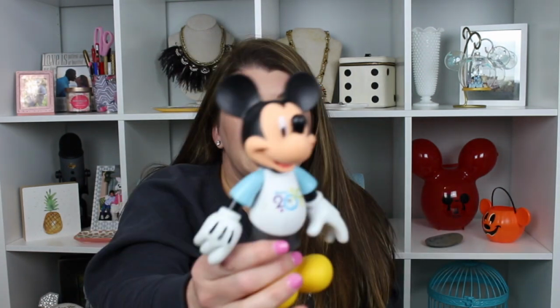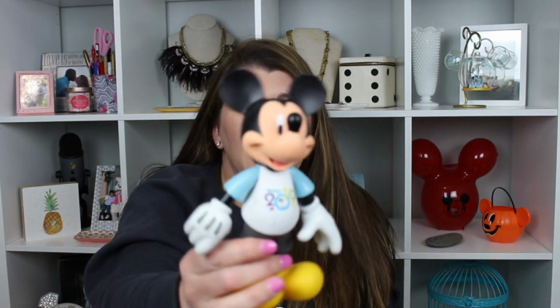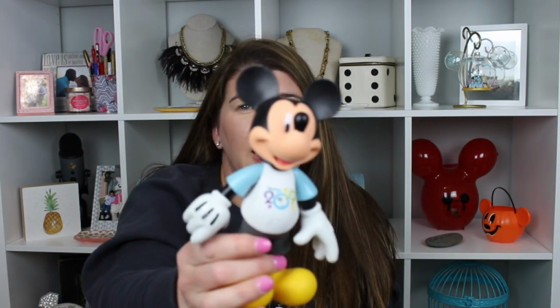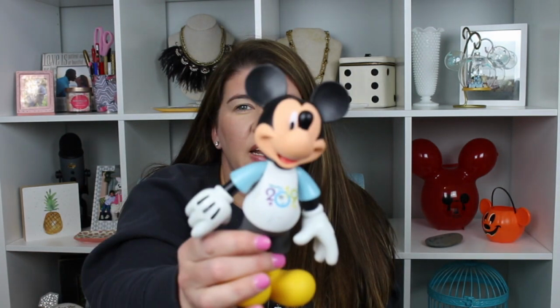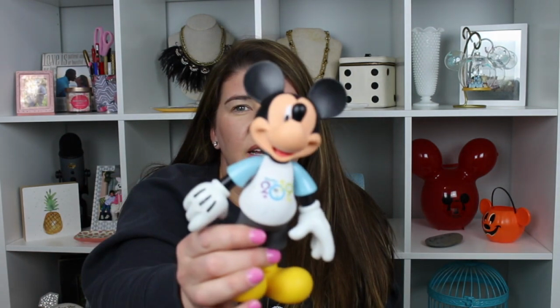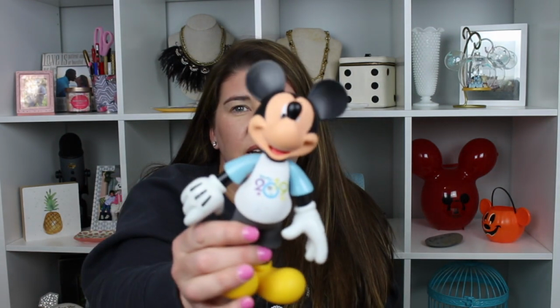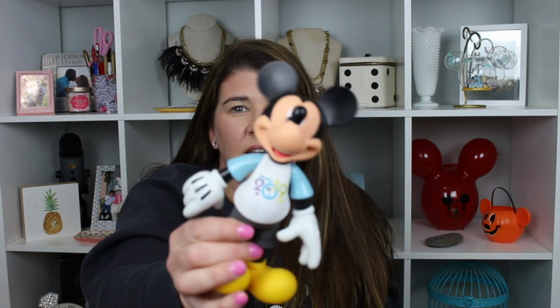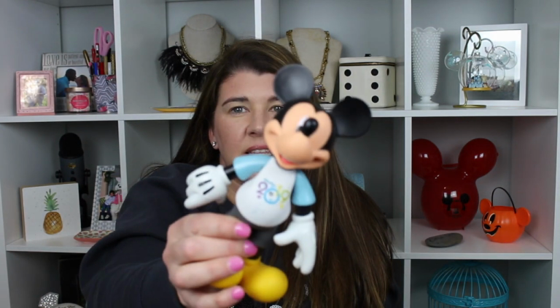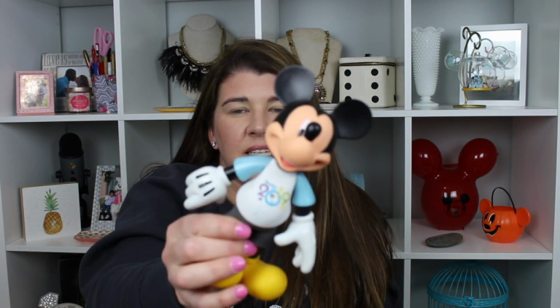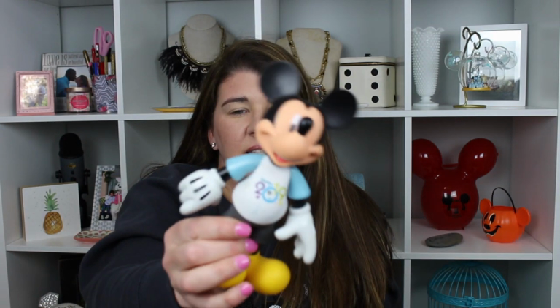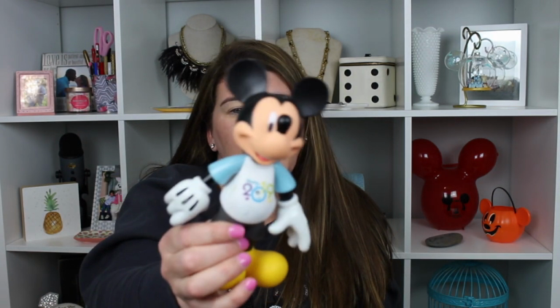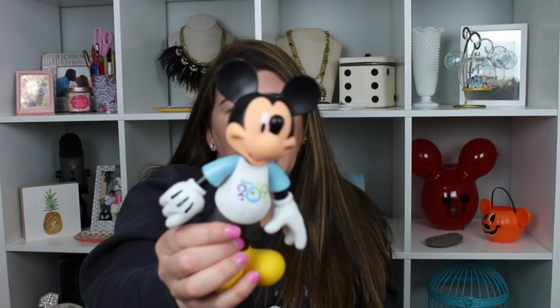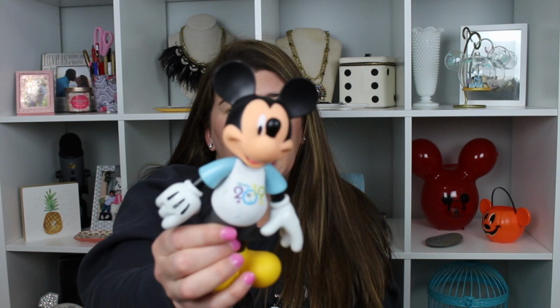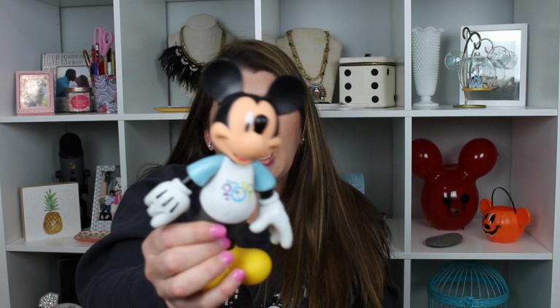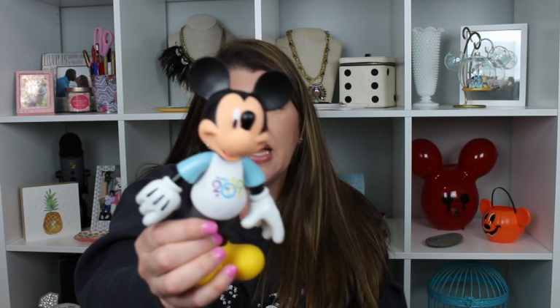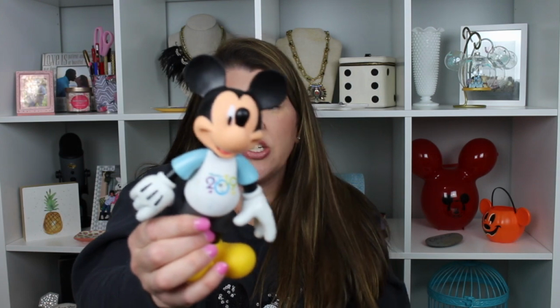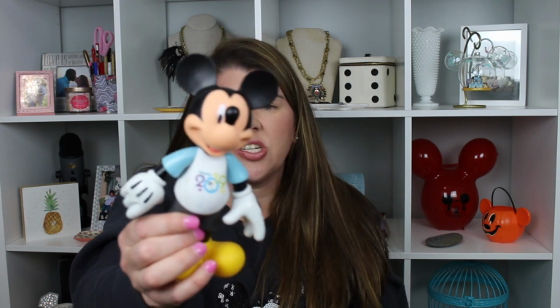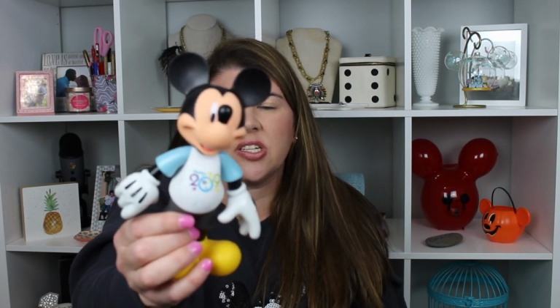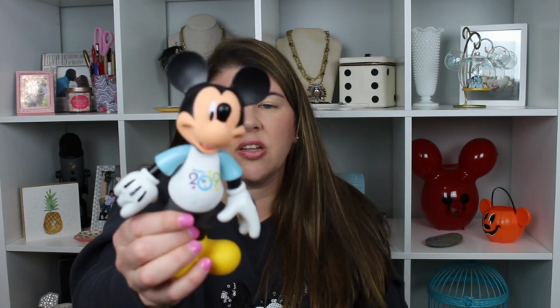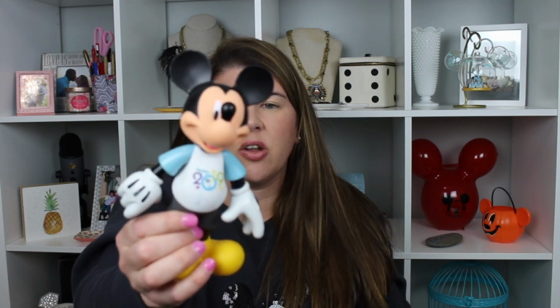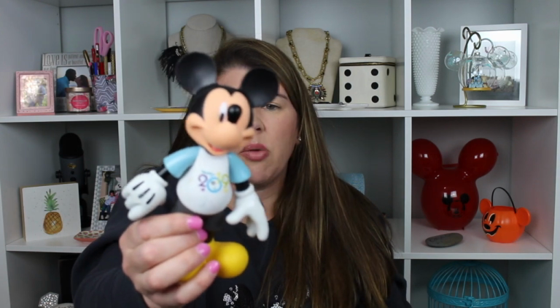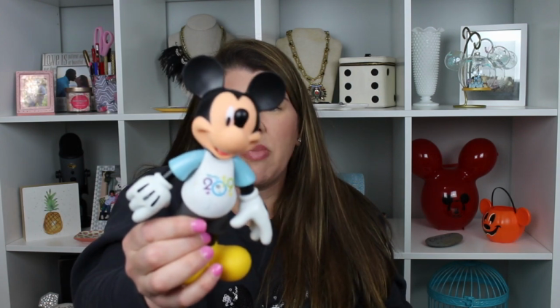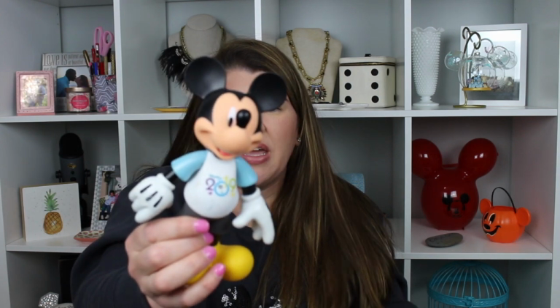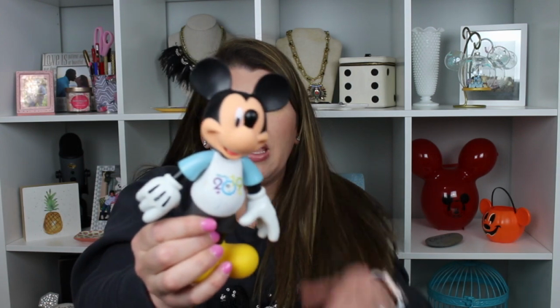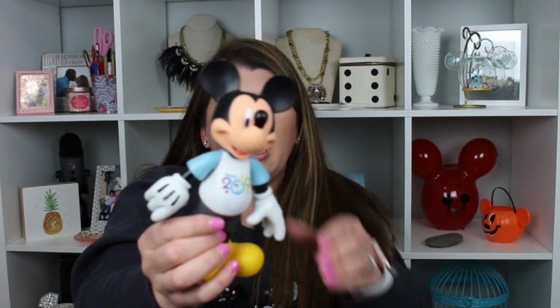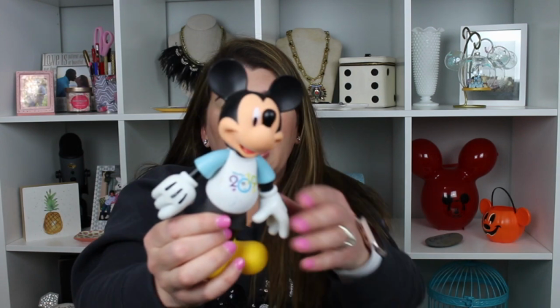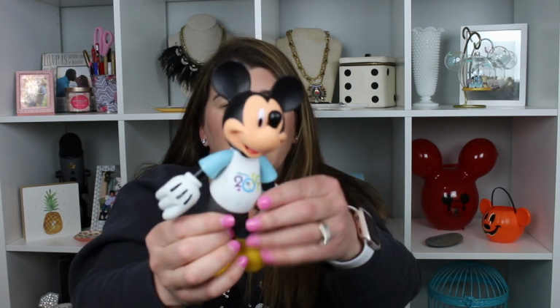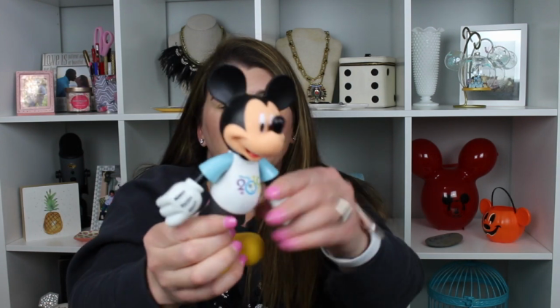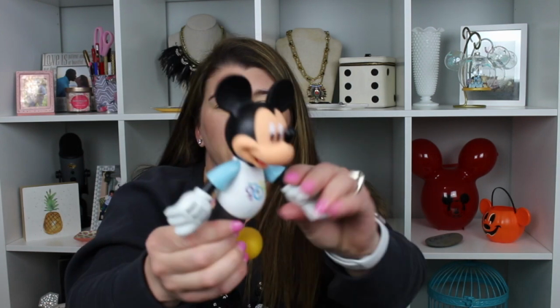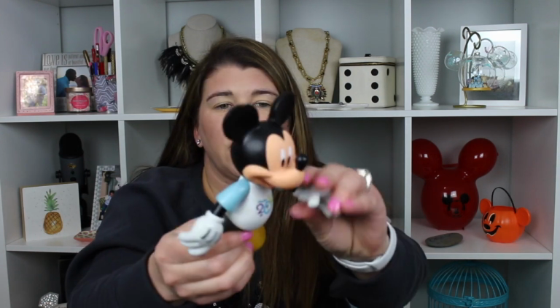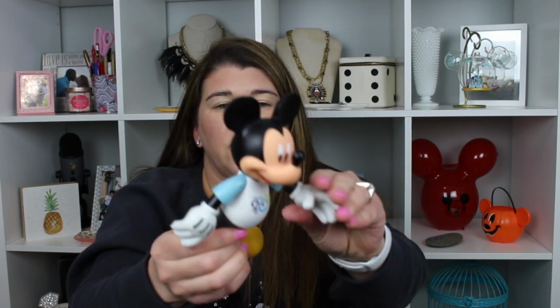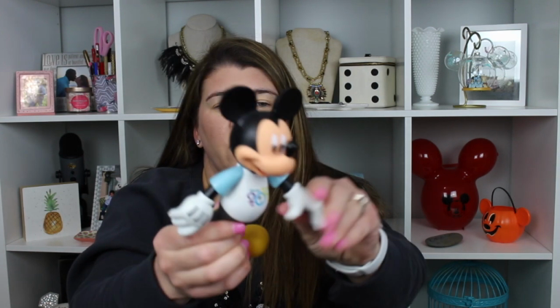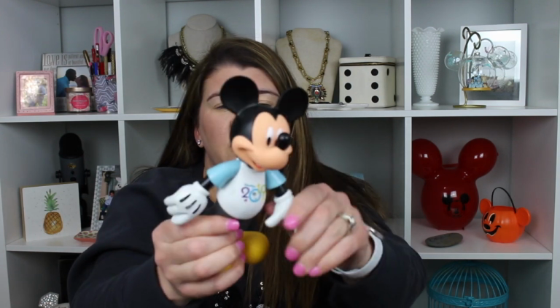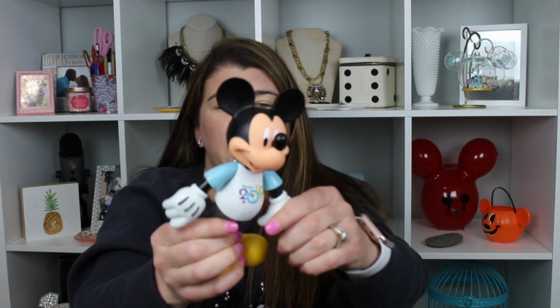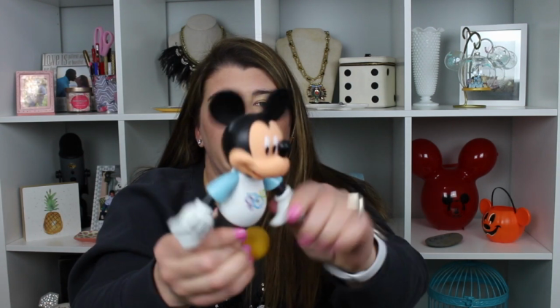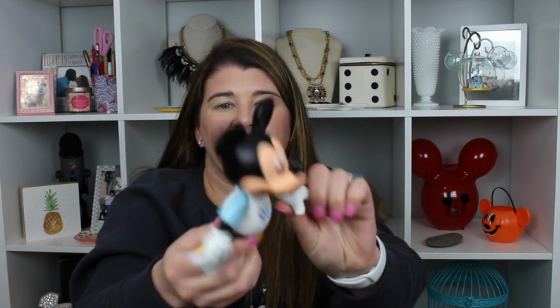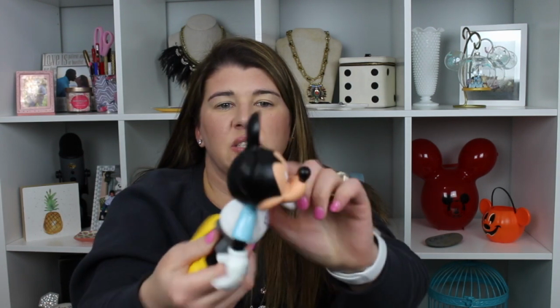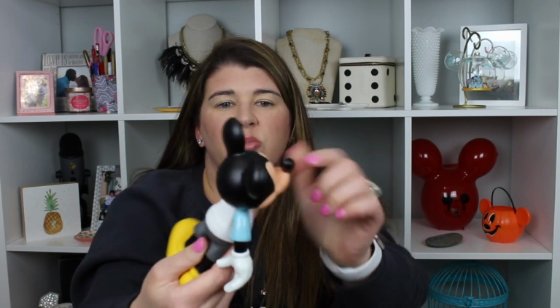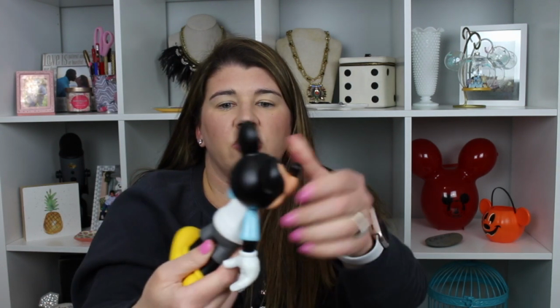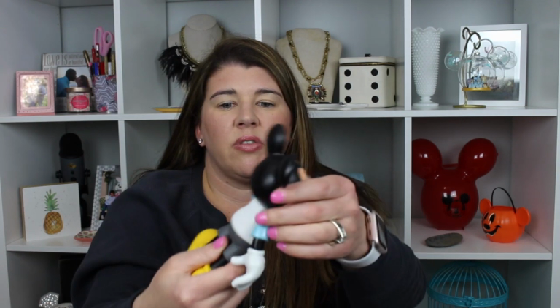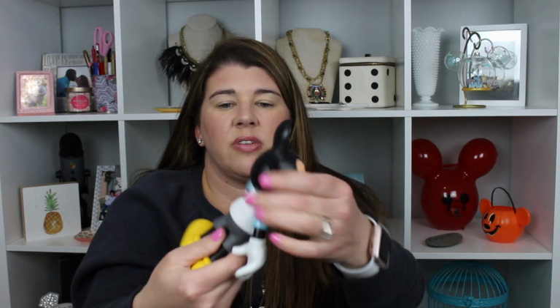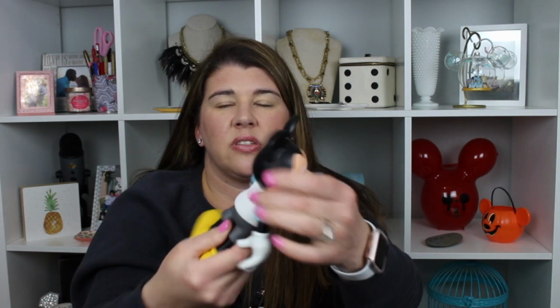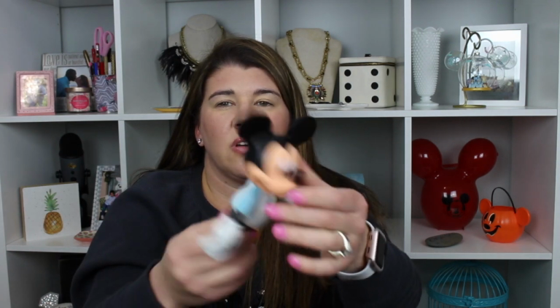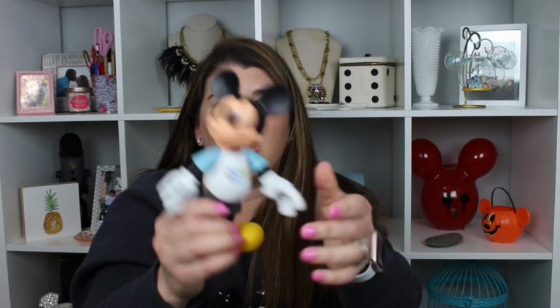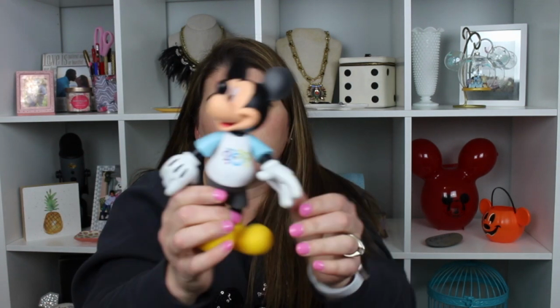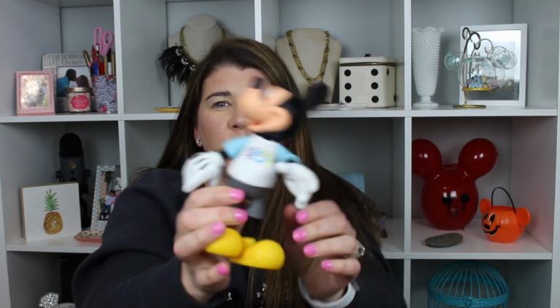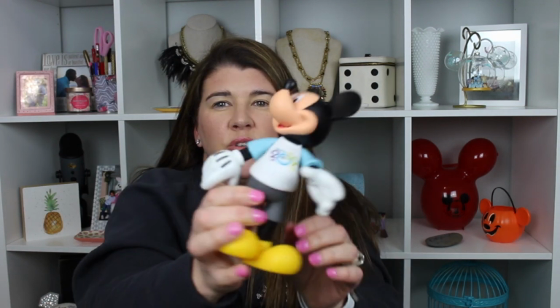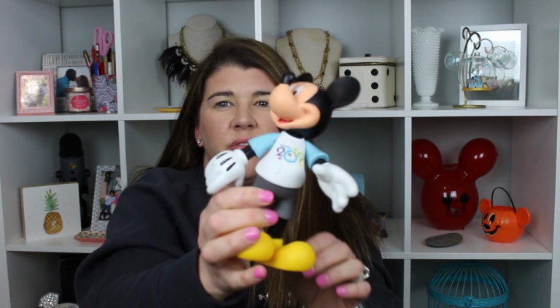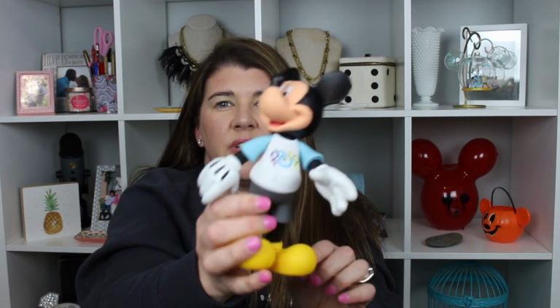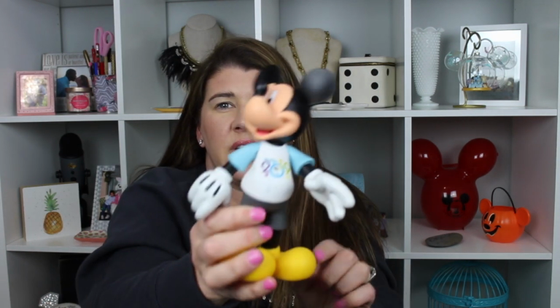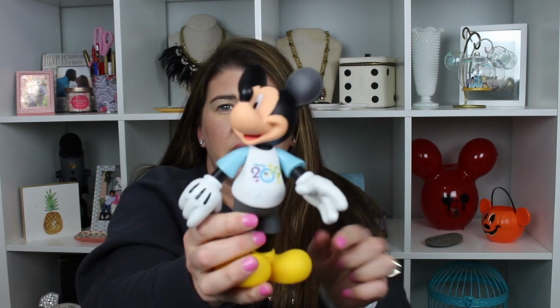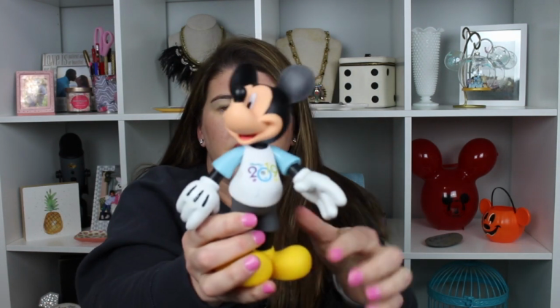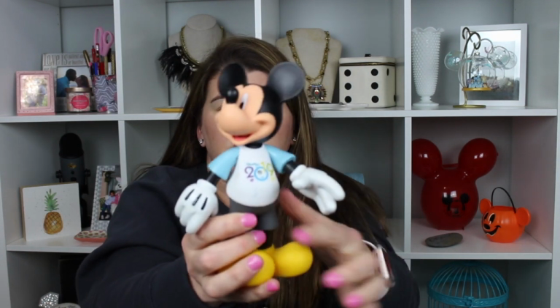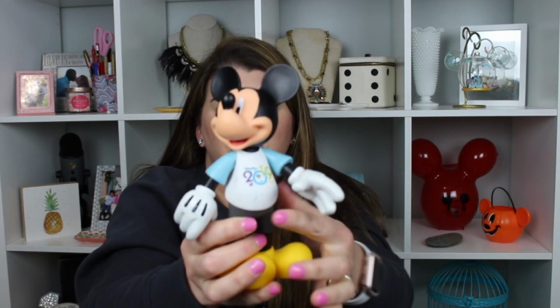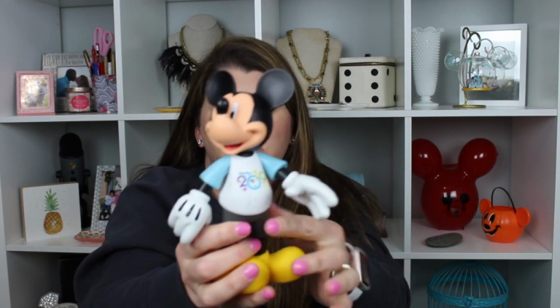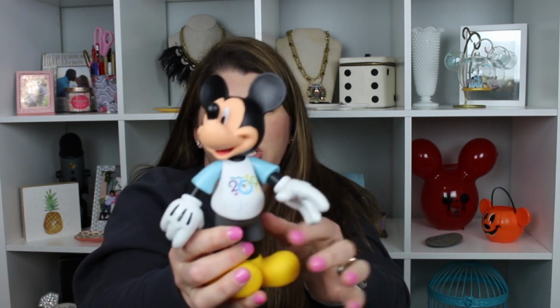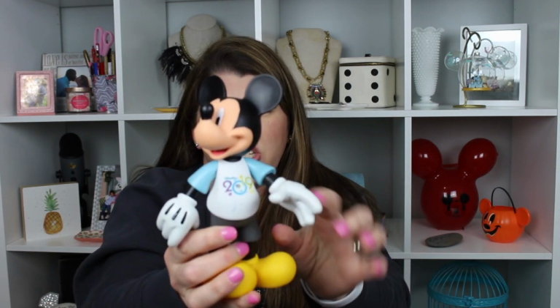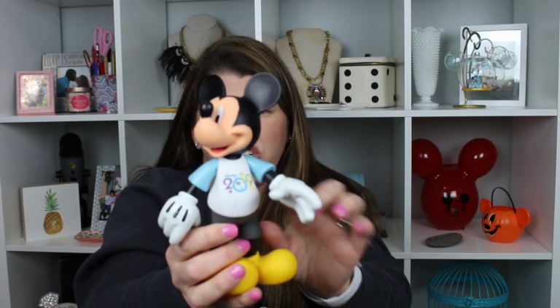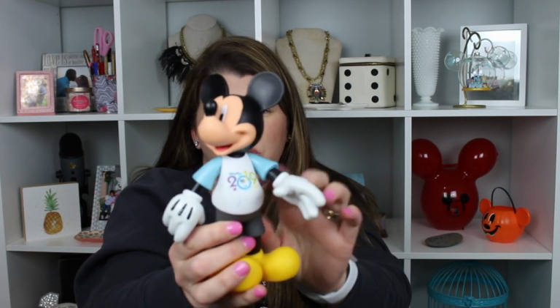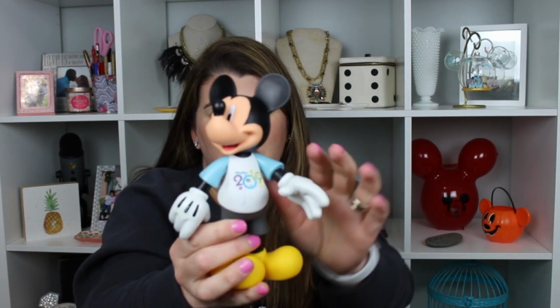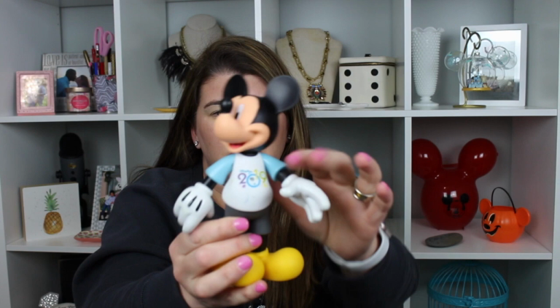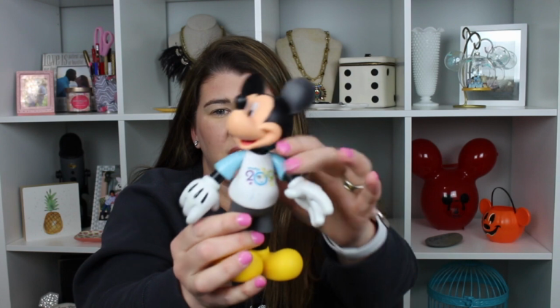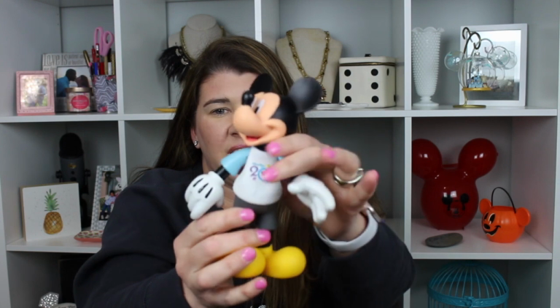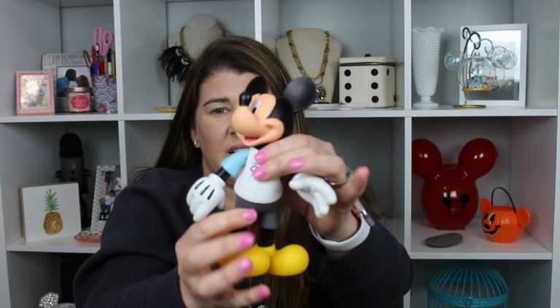My son got this little Mickey figure — he's really cute, his hands and arms move, and his shirt says 2019.